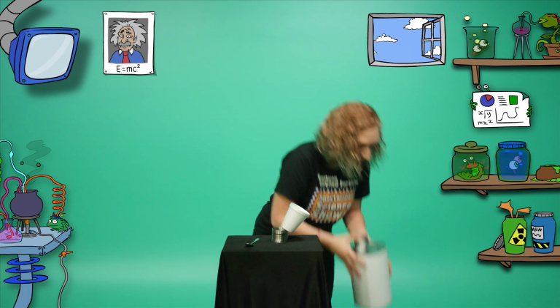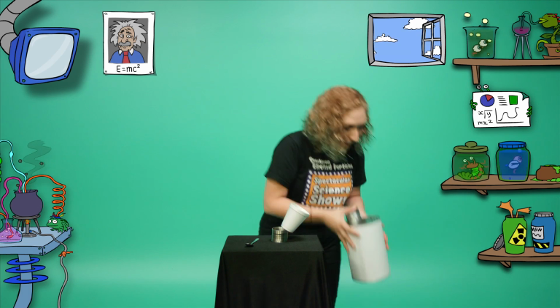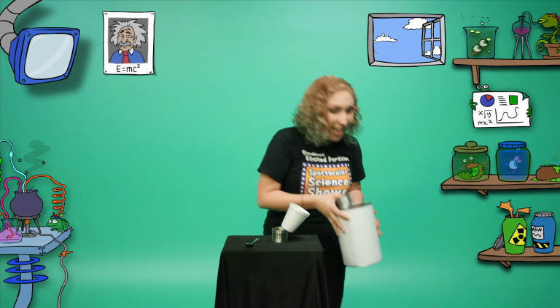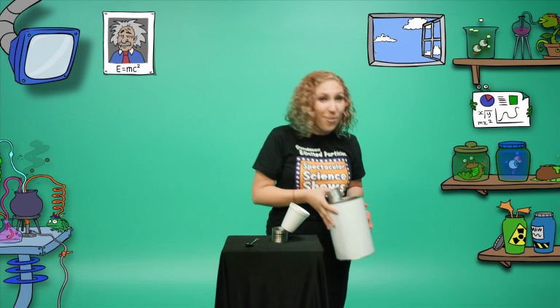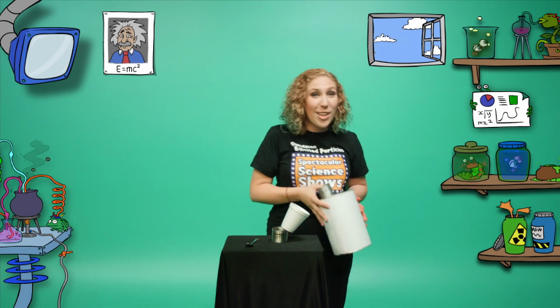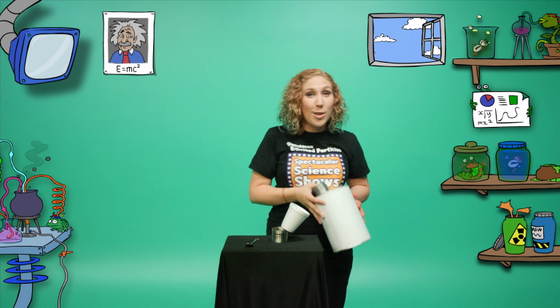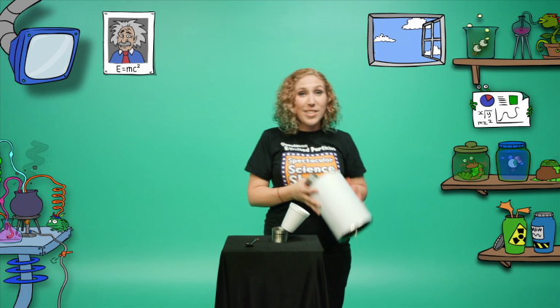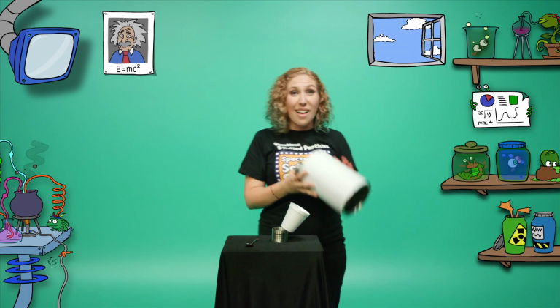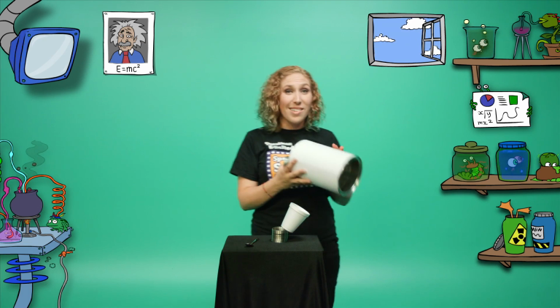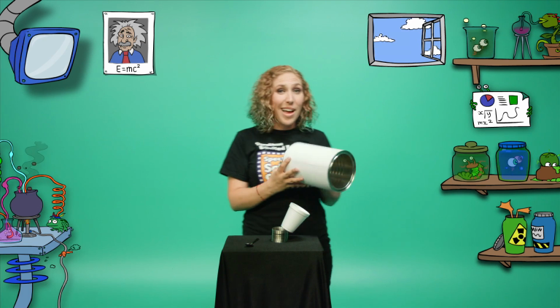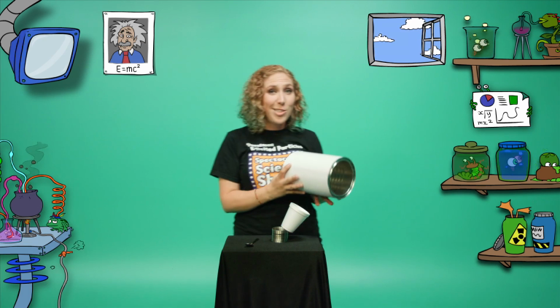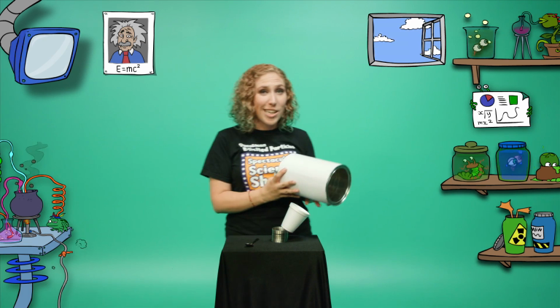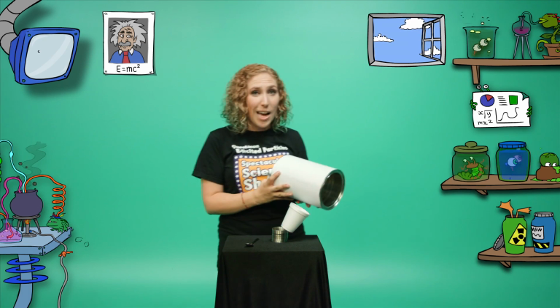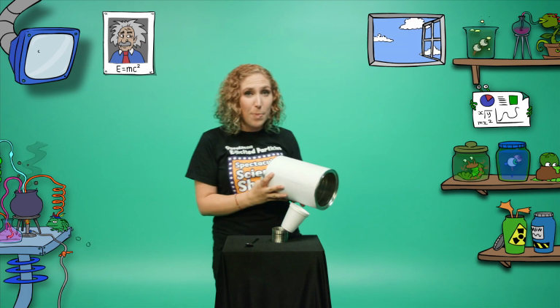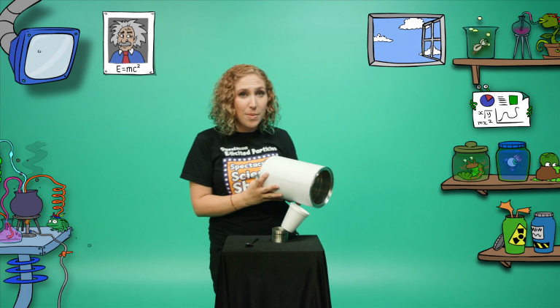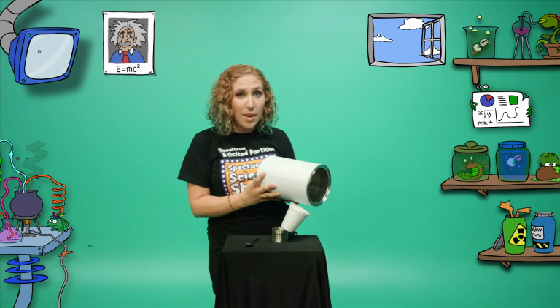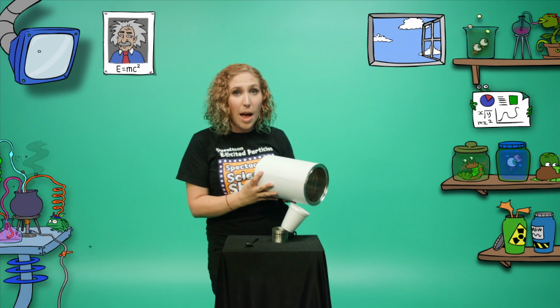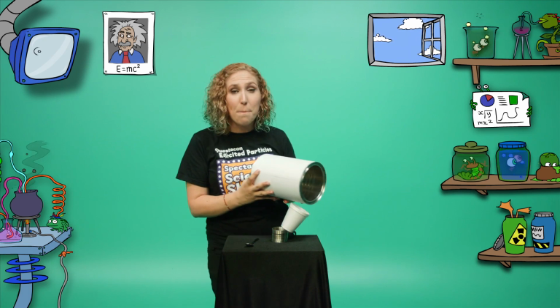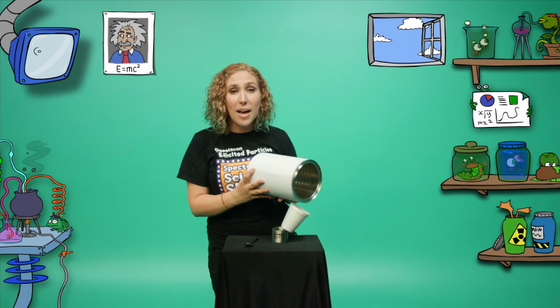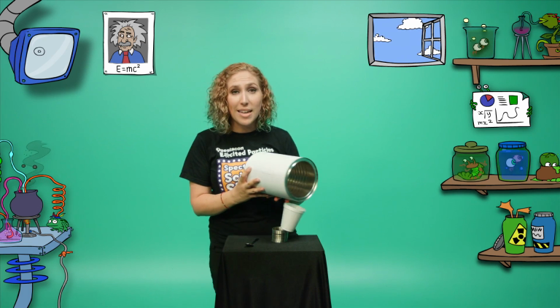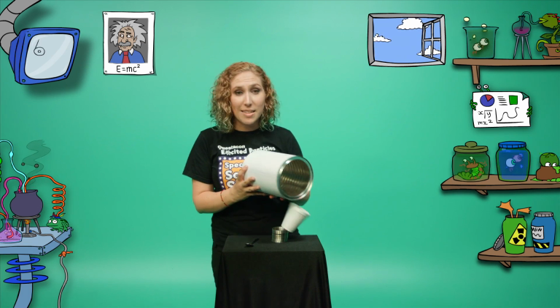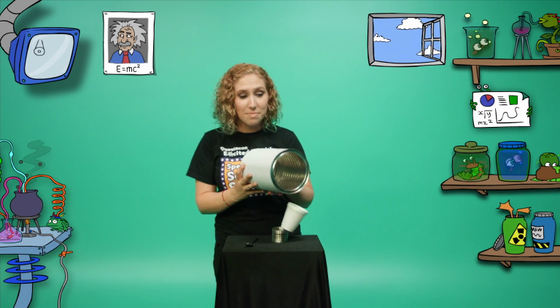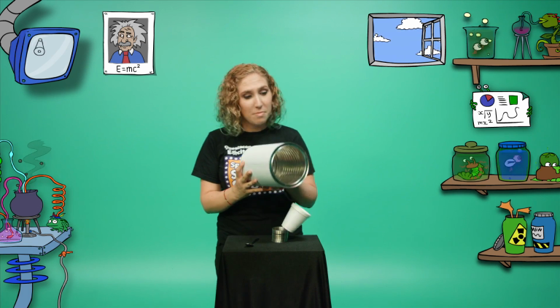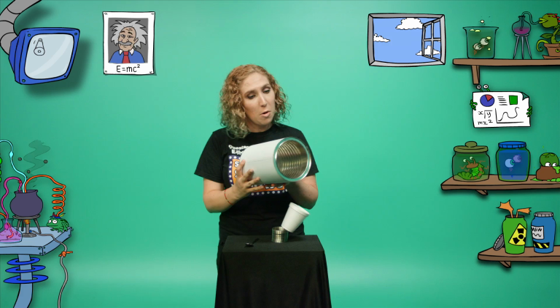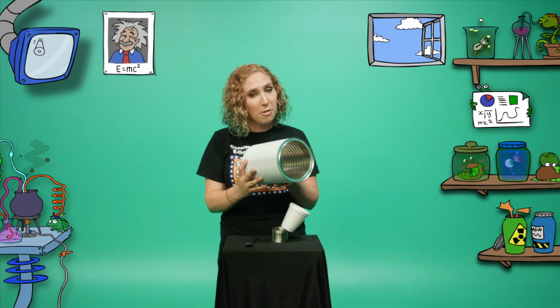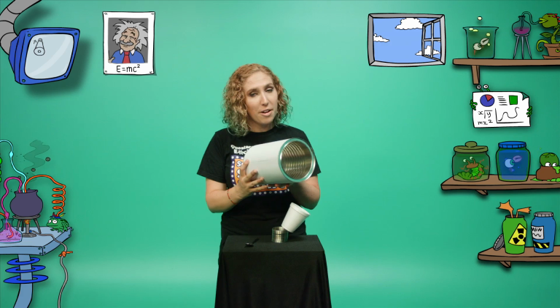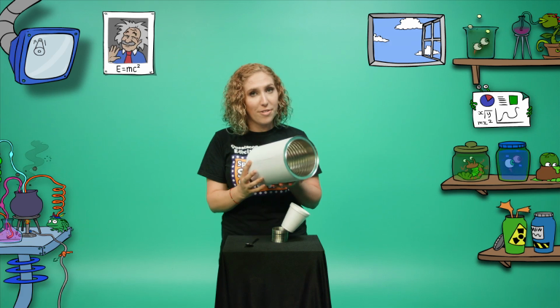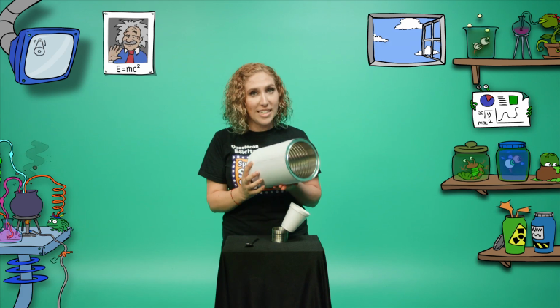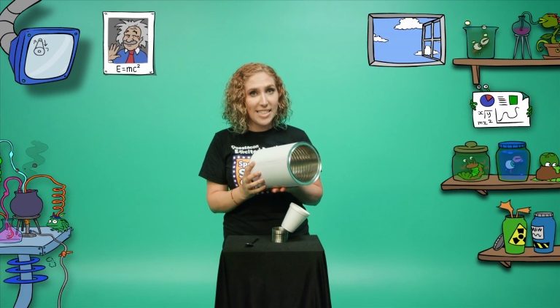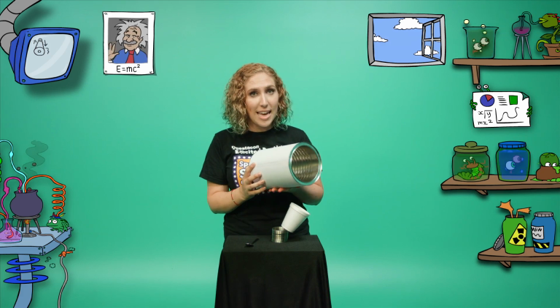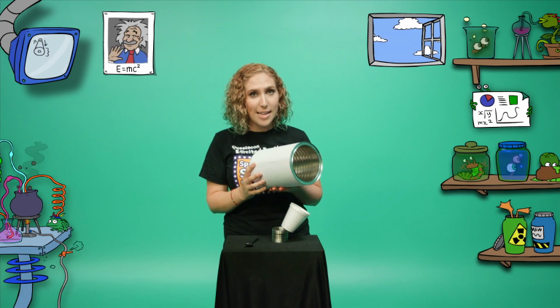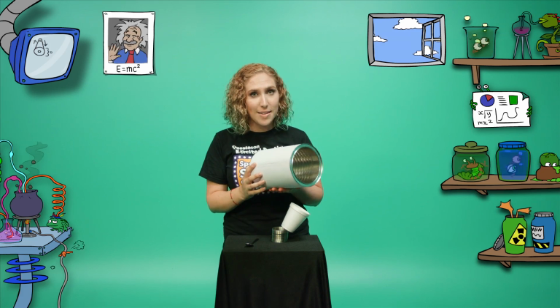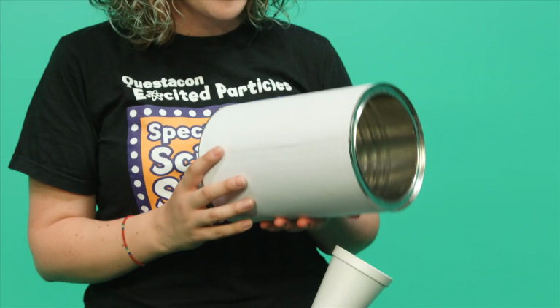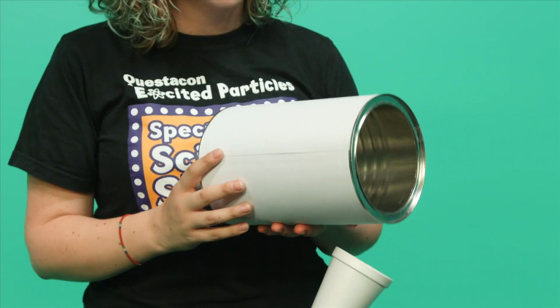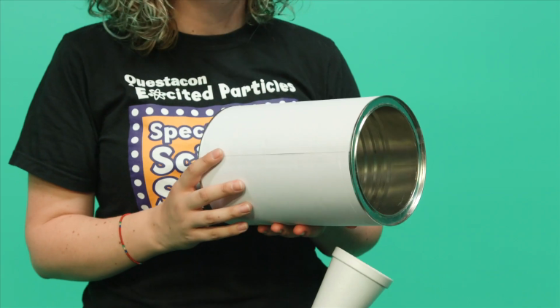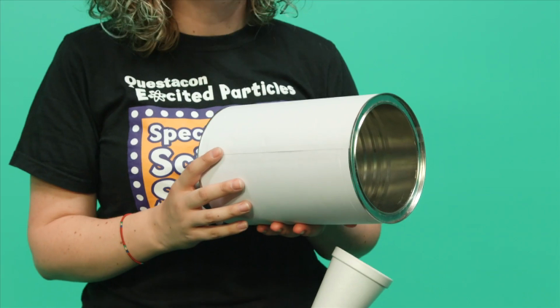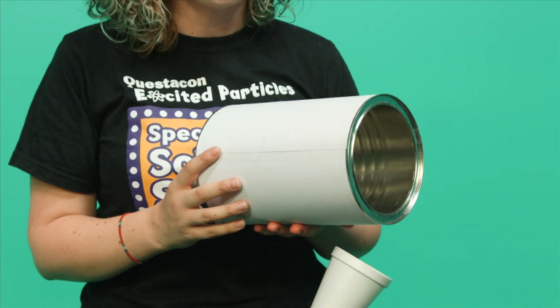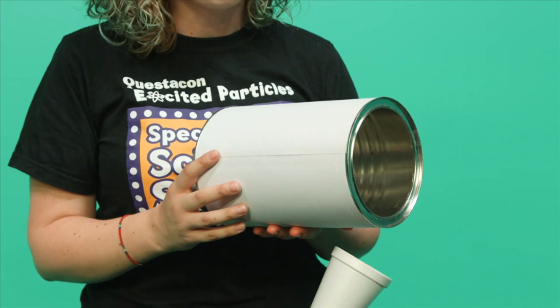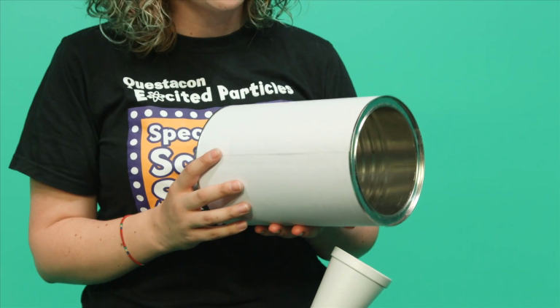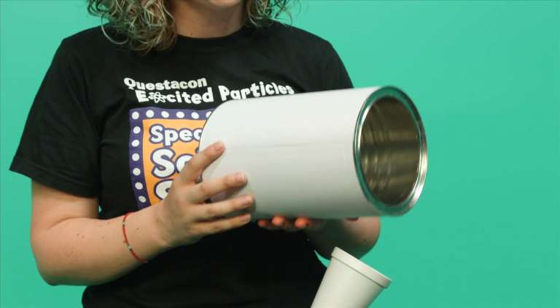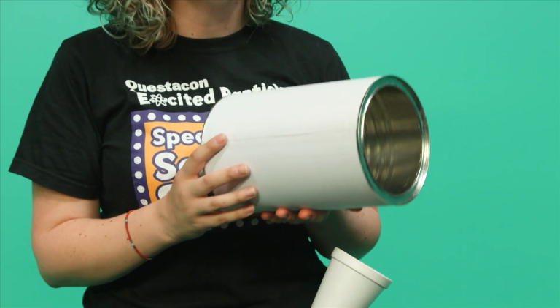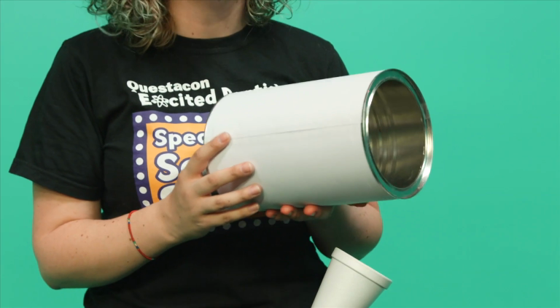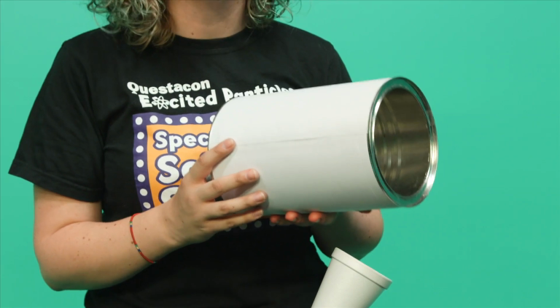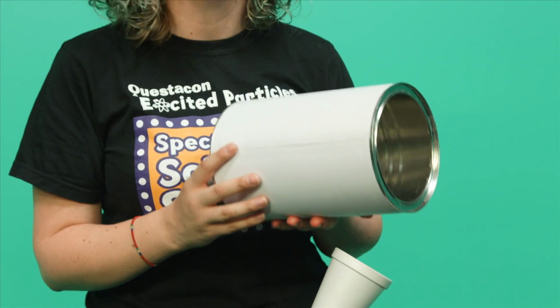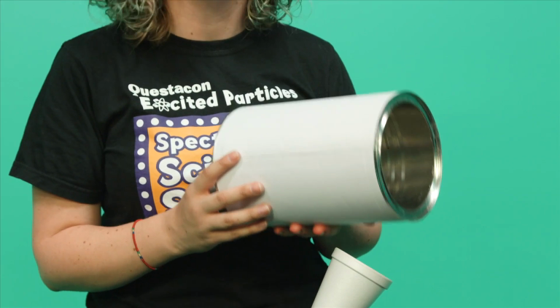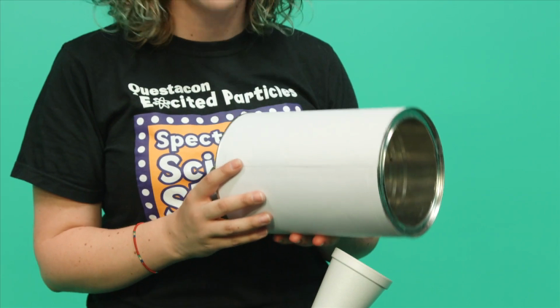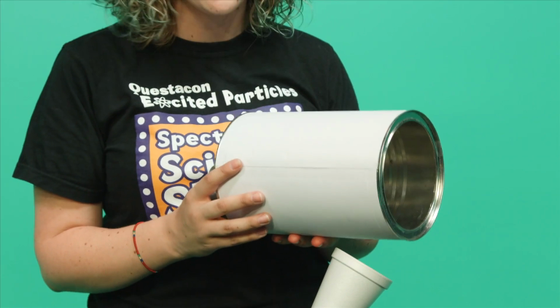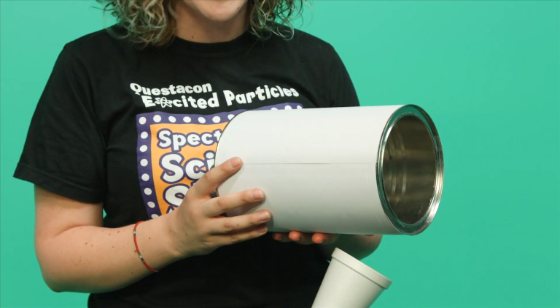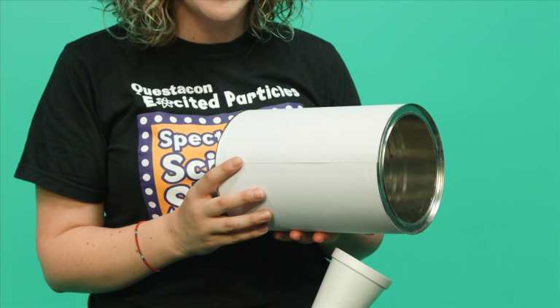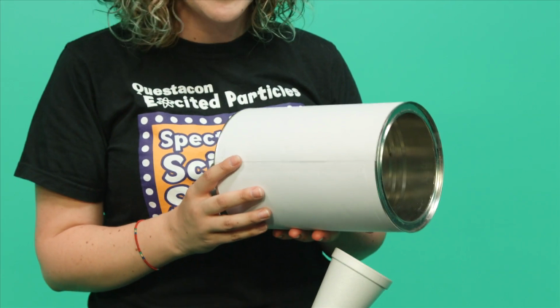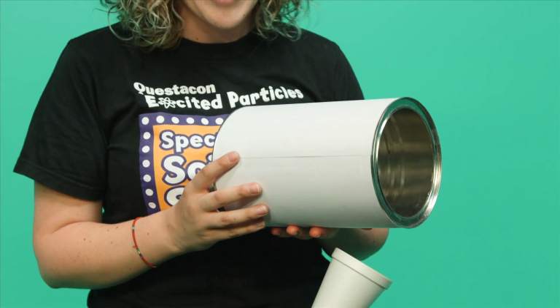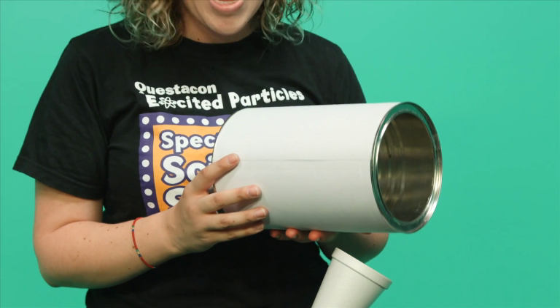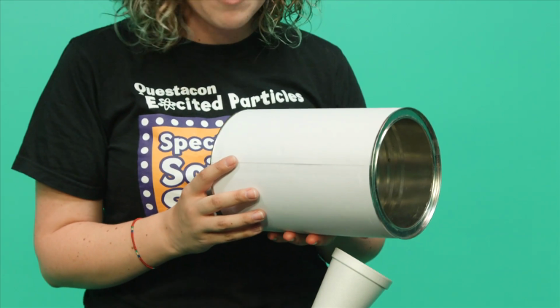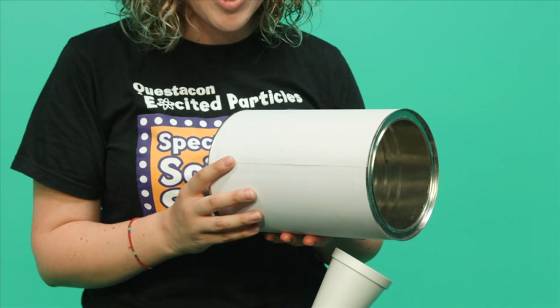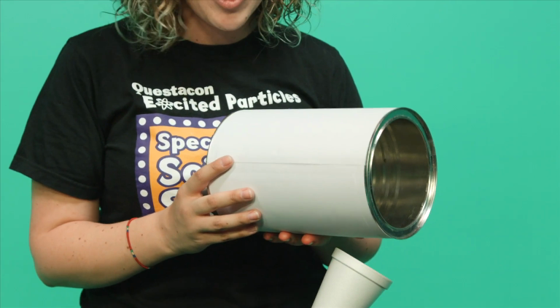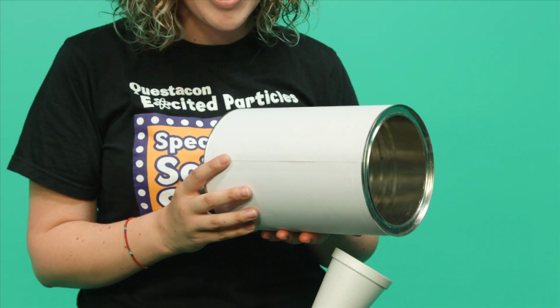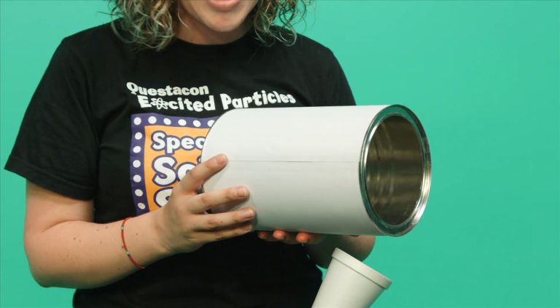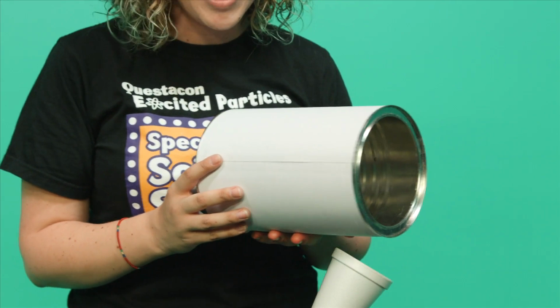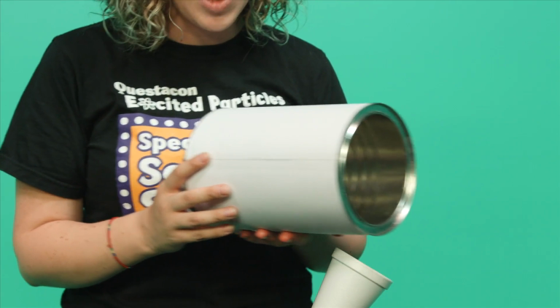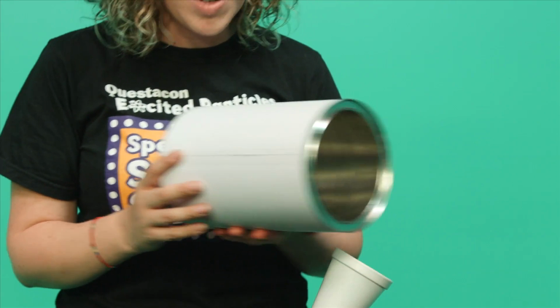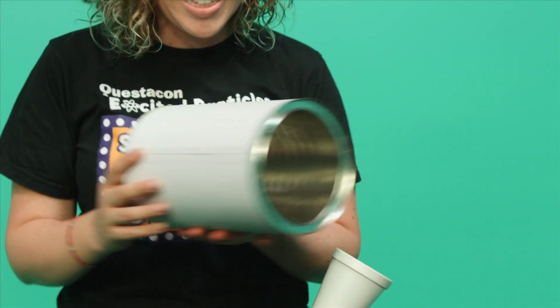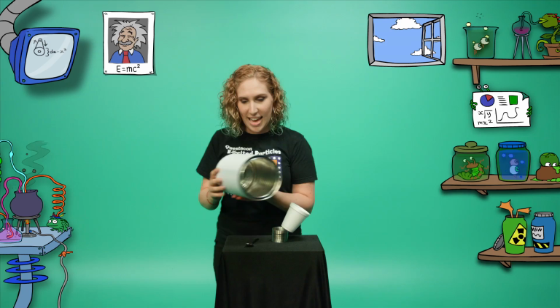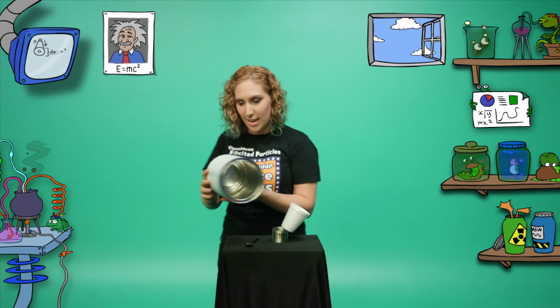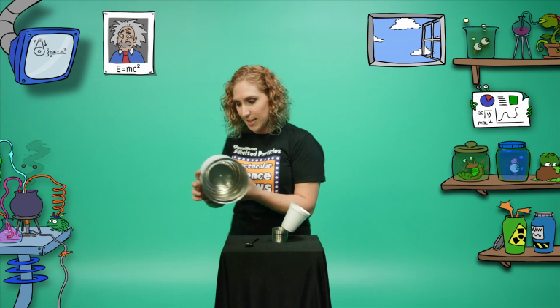If I use a larger cup, a bucket, or even a tin, the vibrations will be slower and we should get a lower sound.